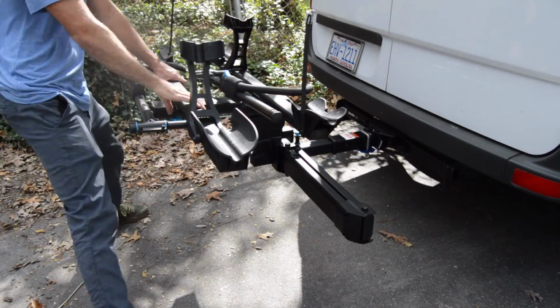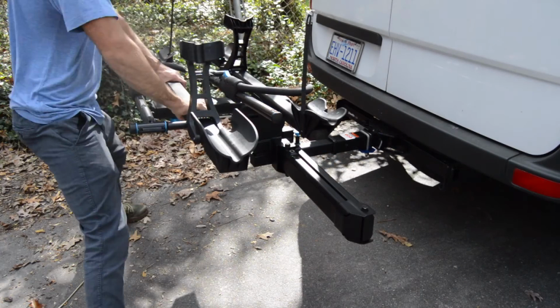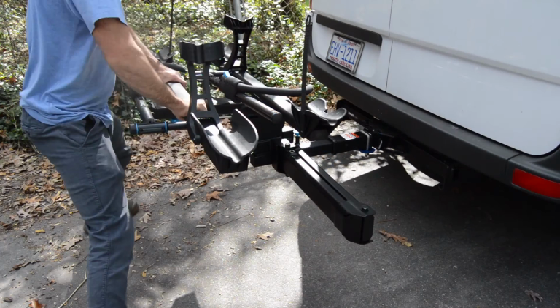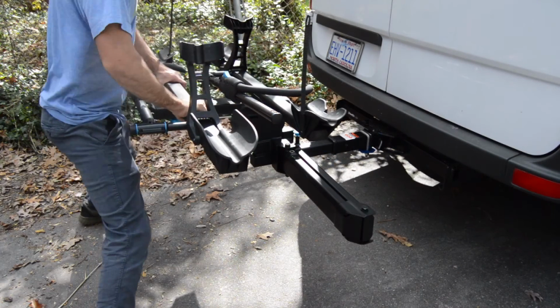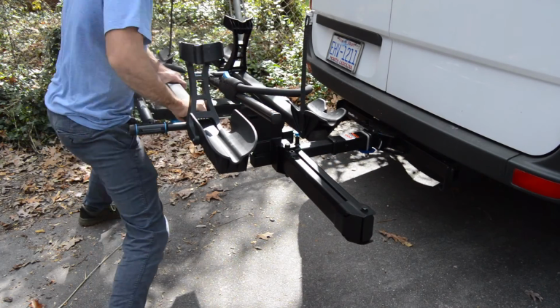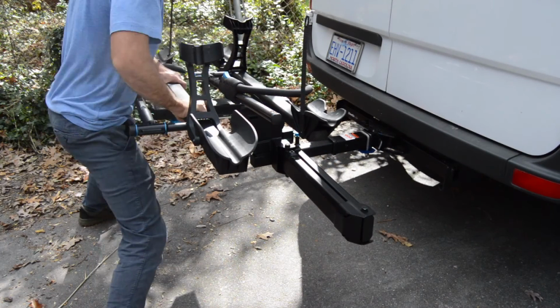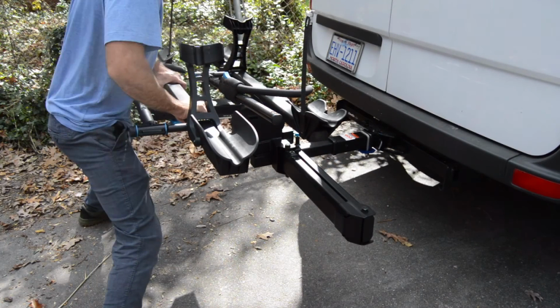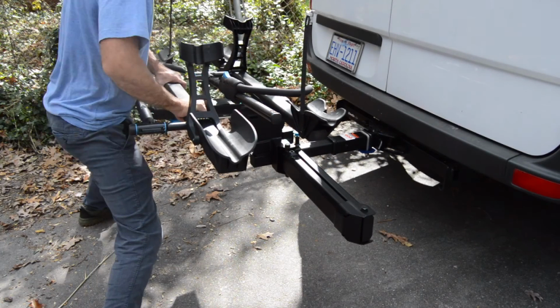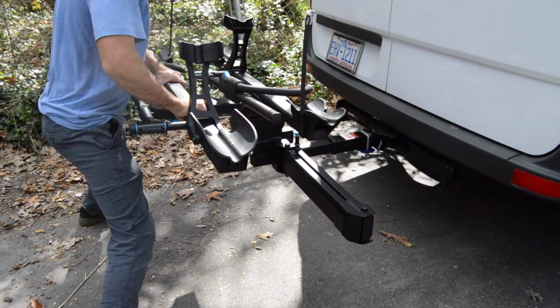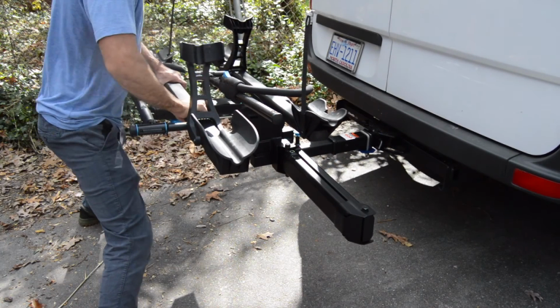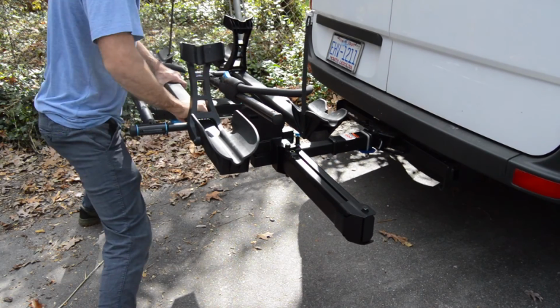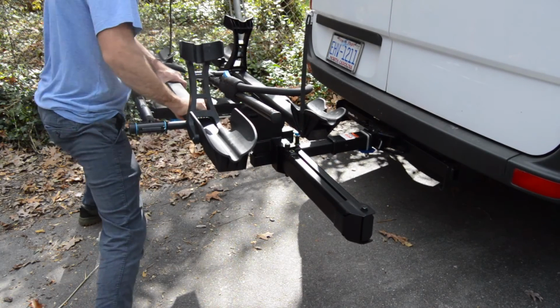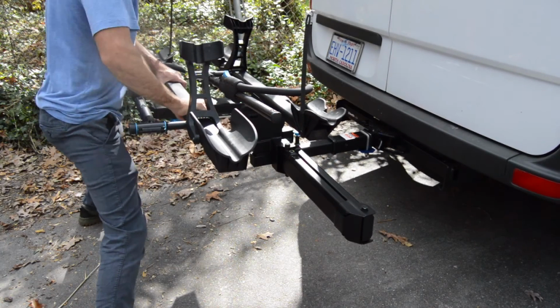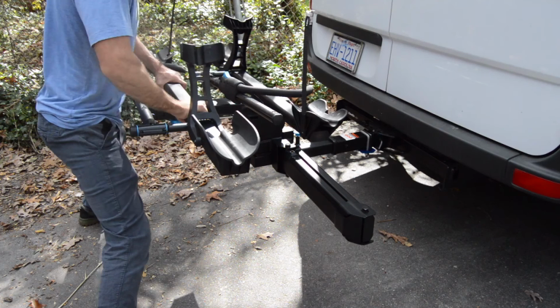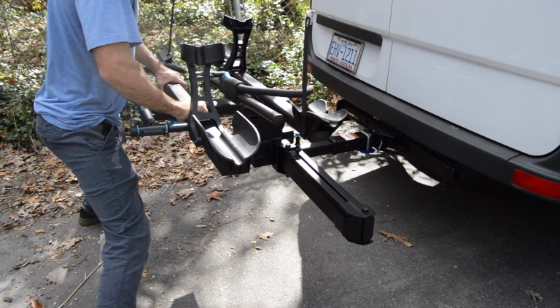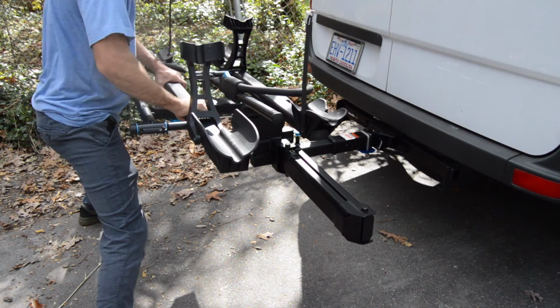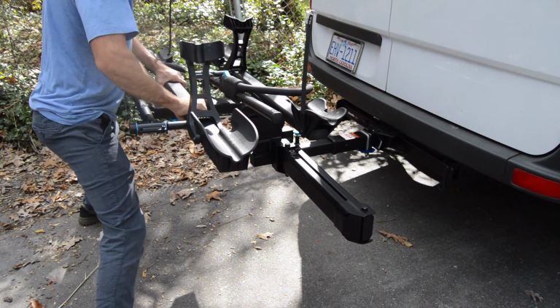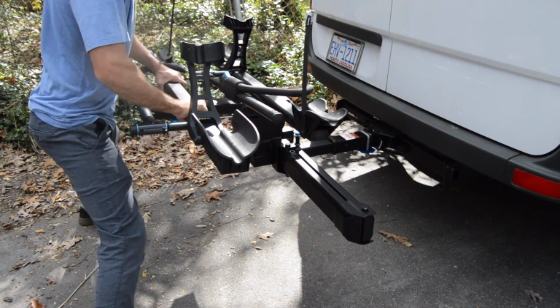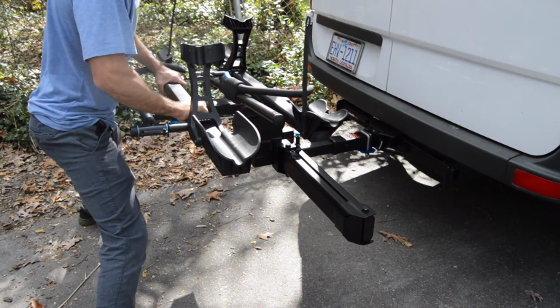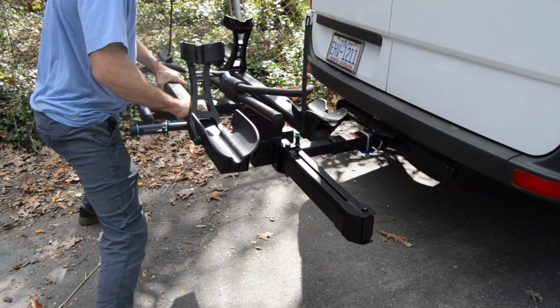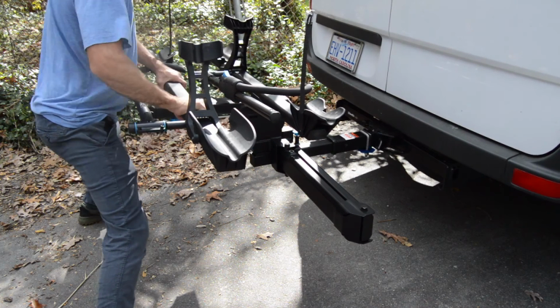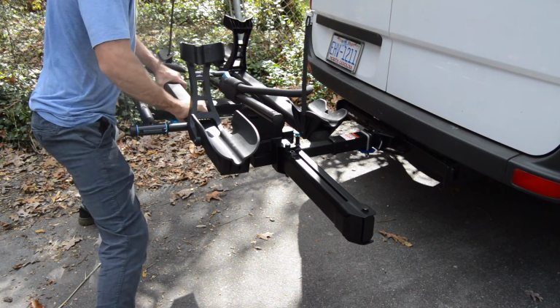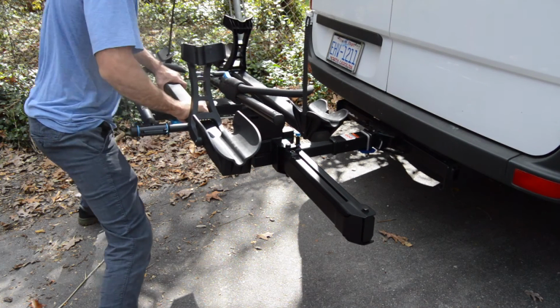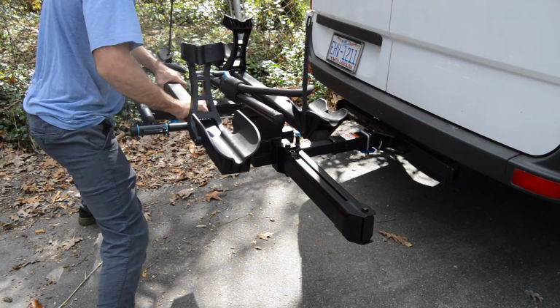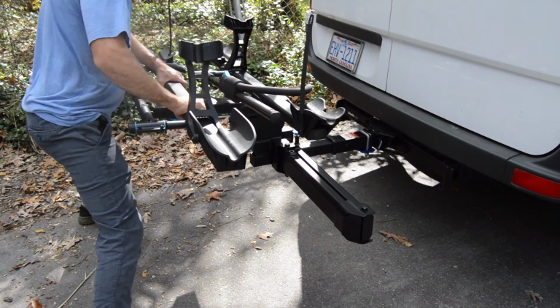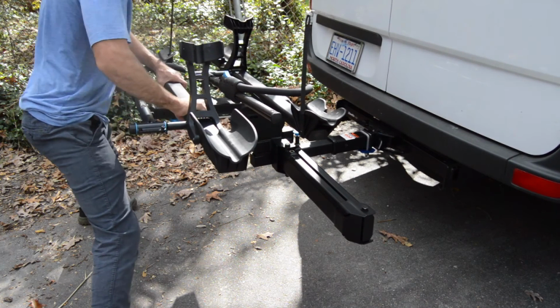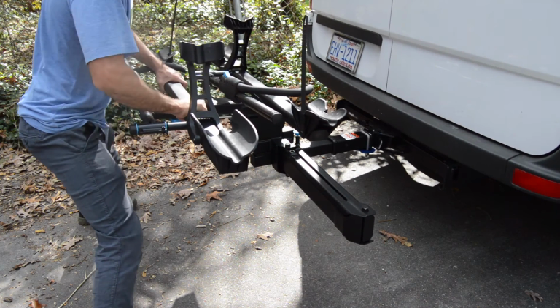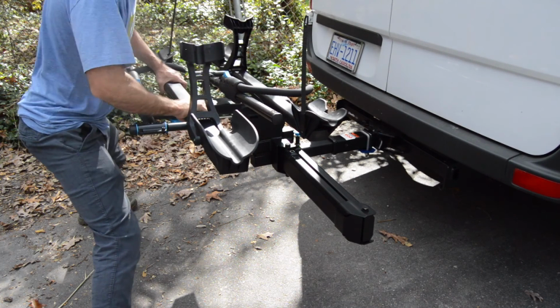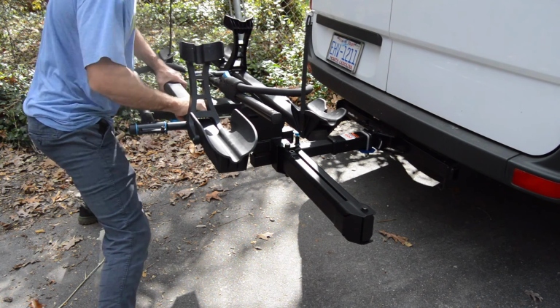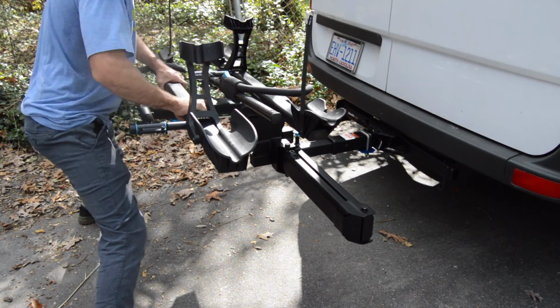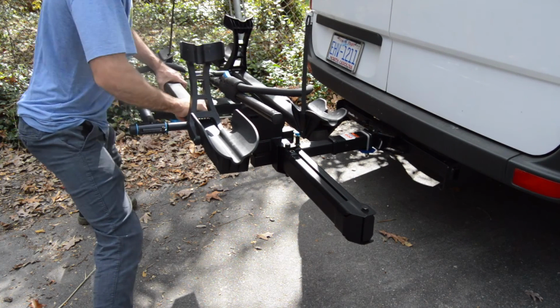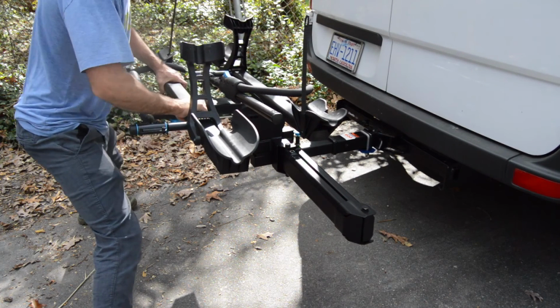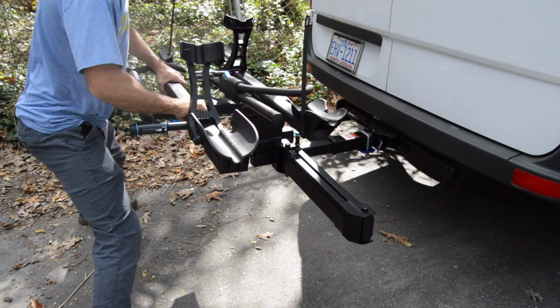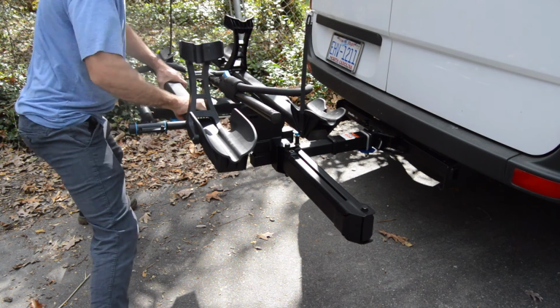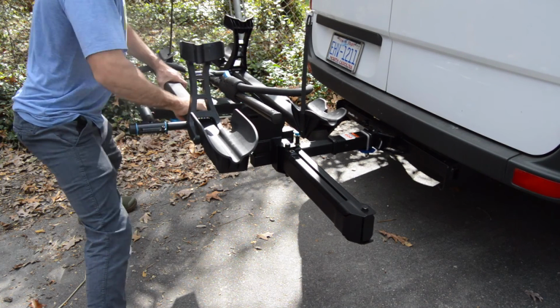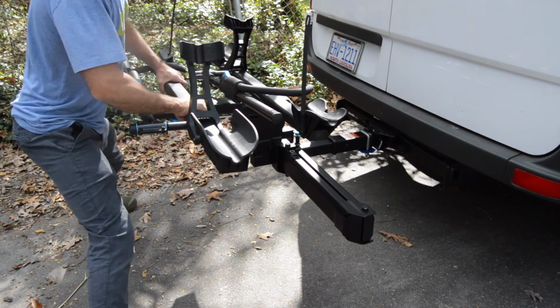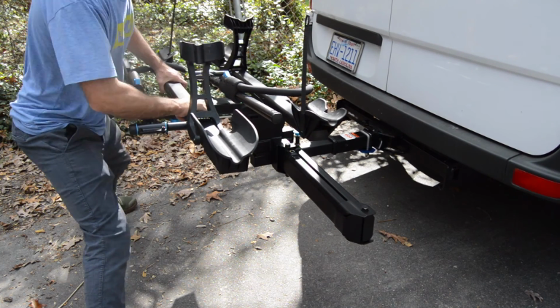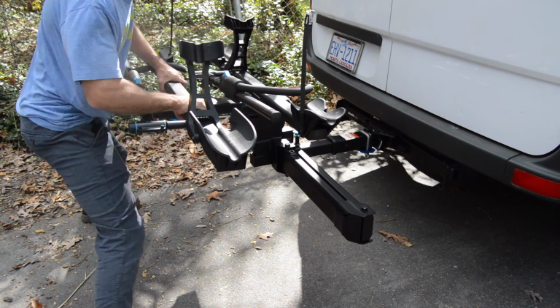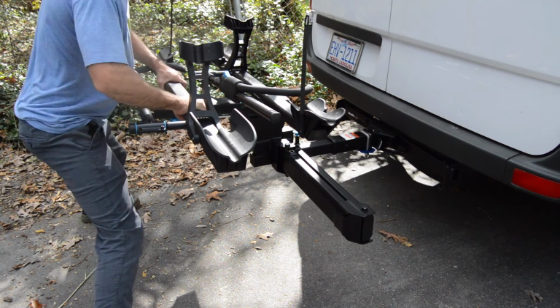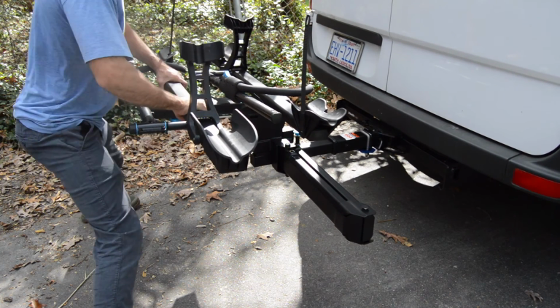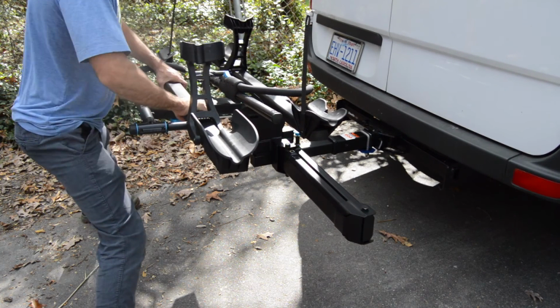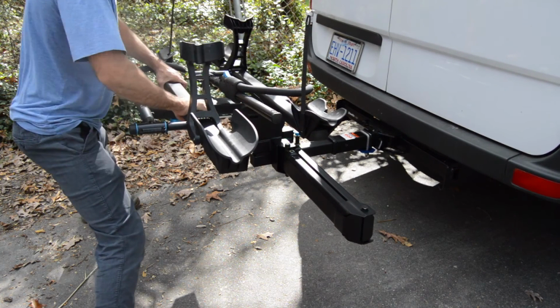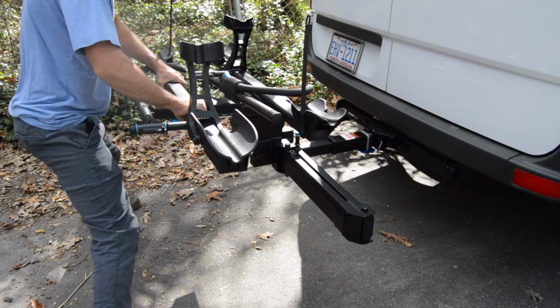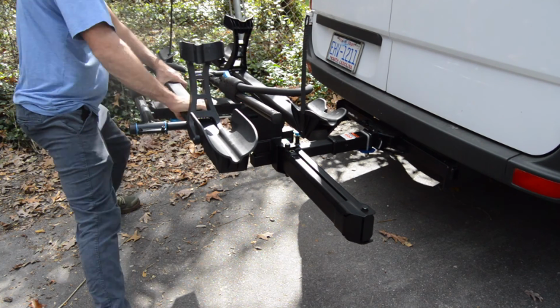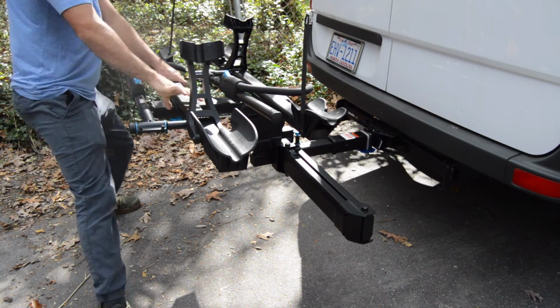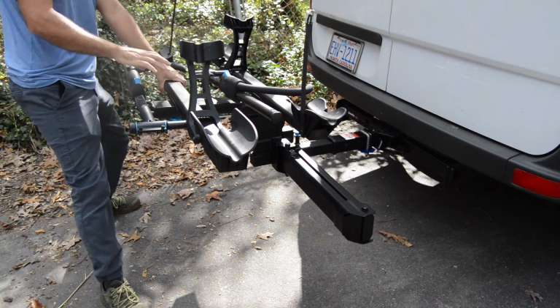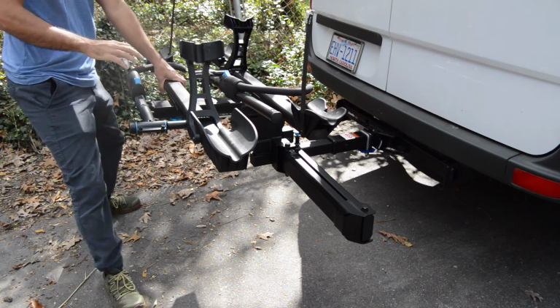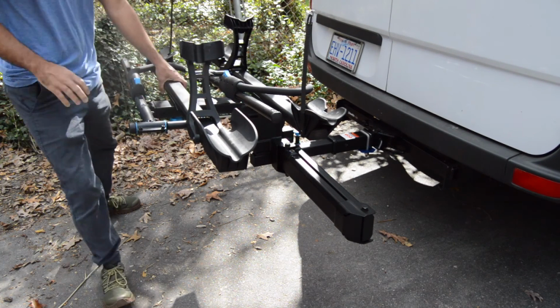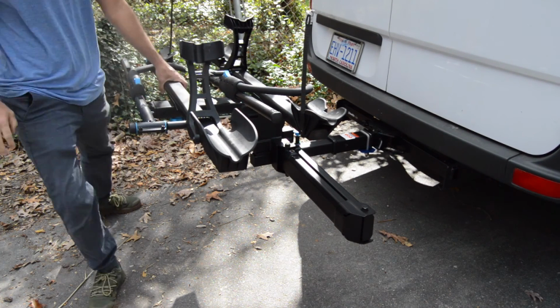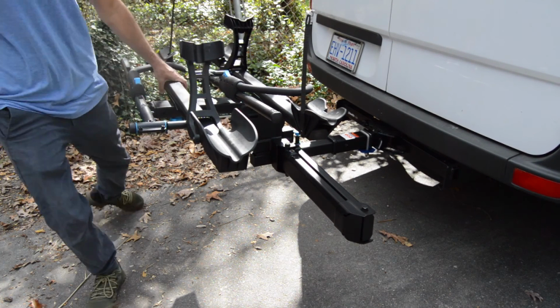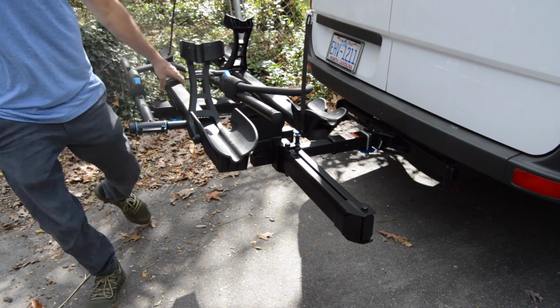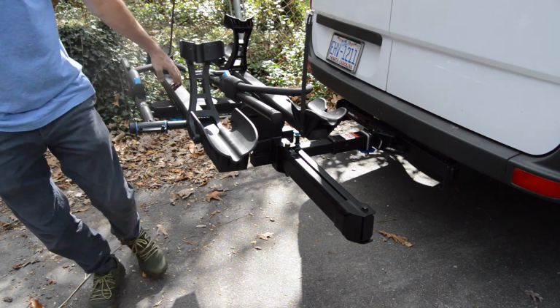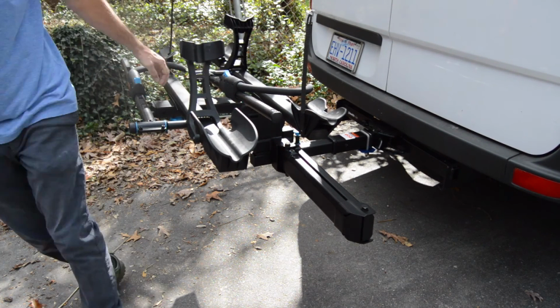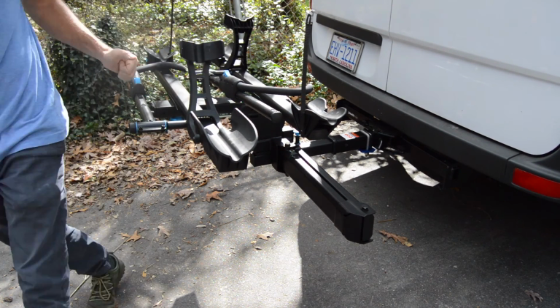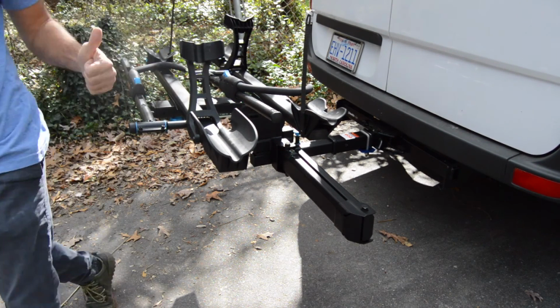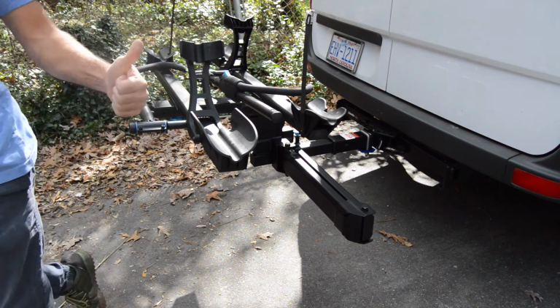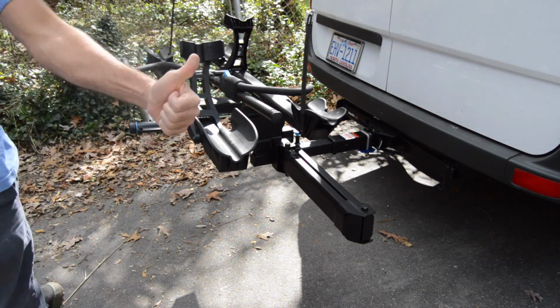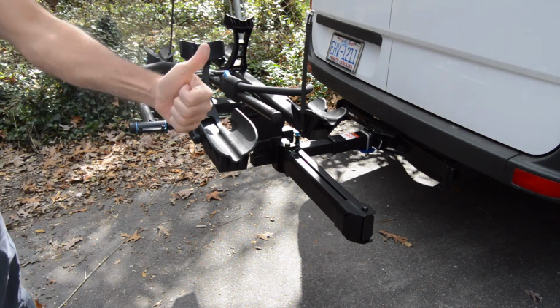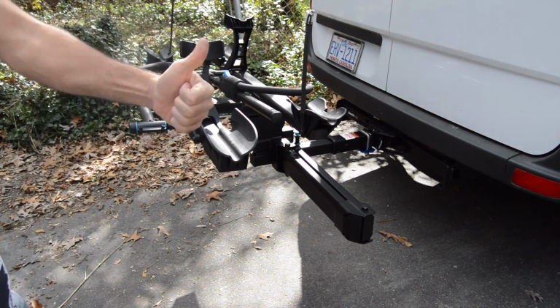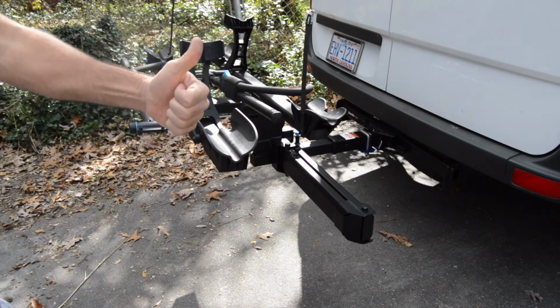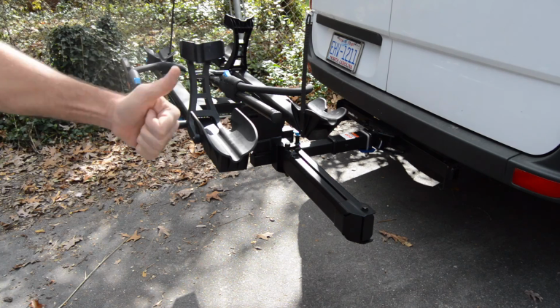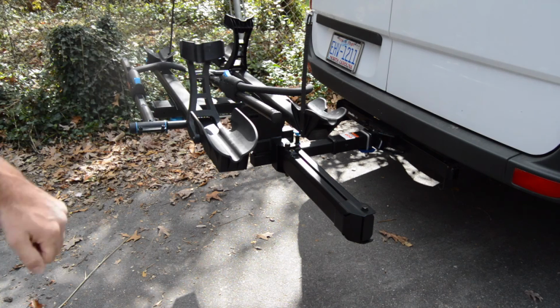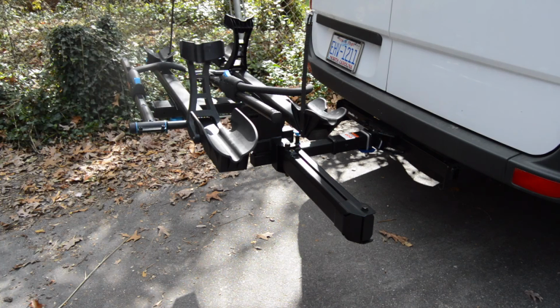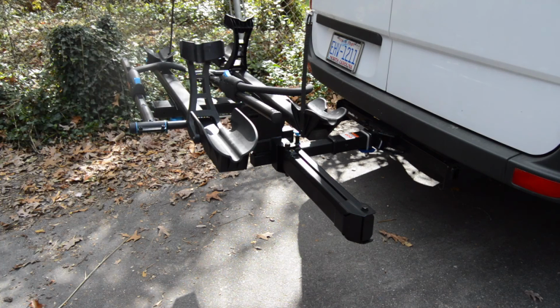As you can see here, it's not wobbling like it was in the beginning of the video. Hope this helps — thanks for watching!